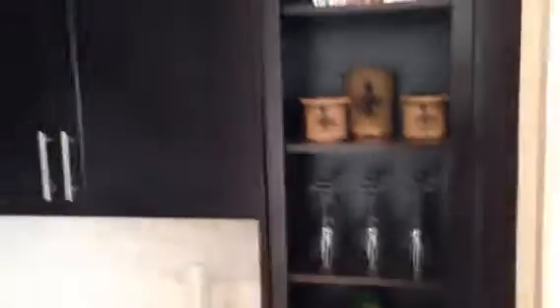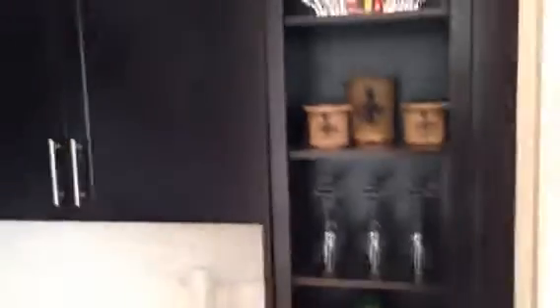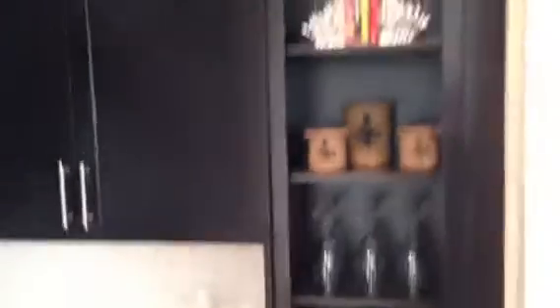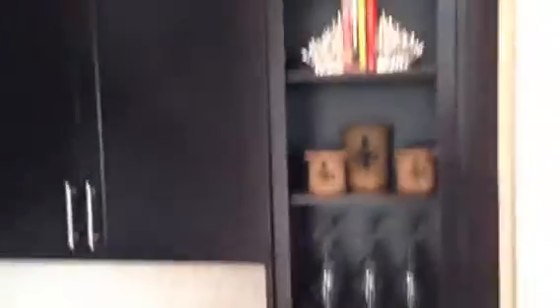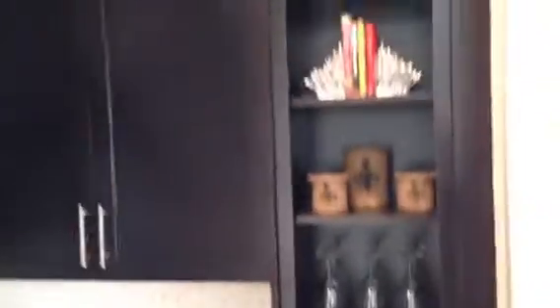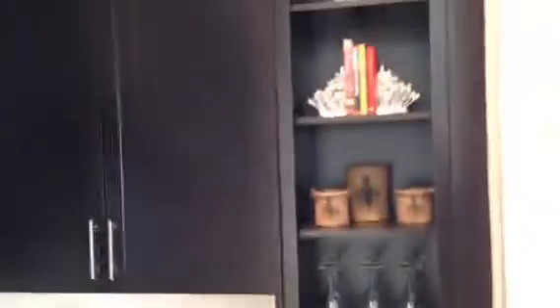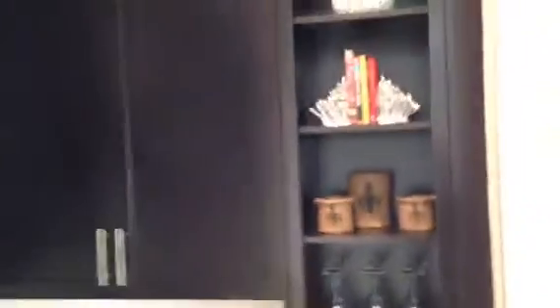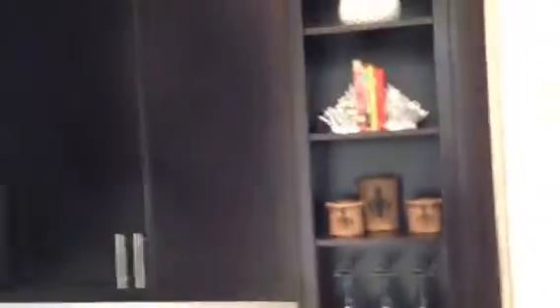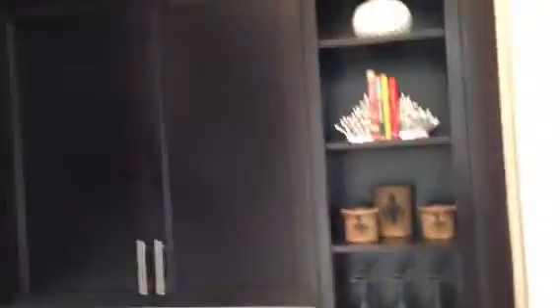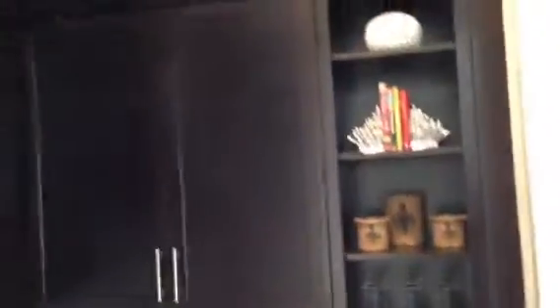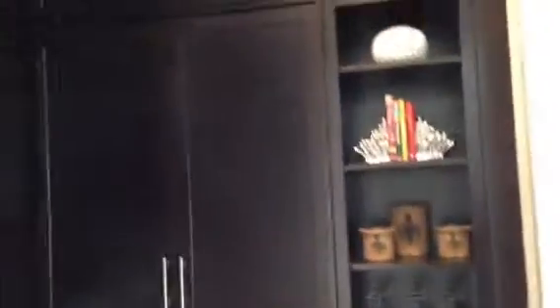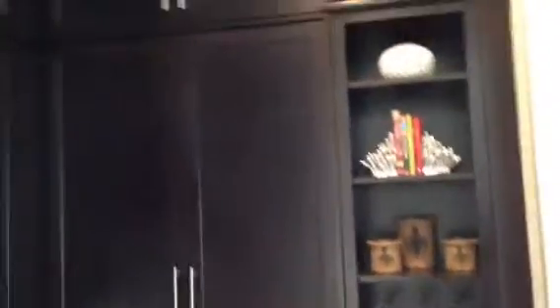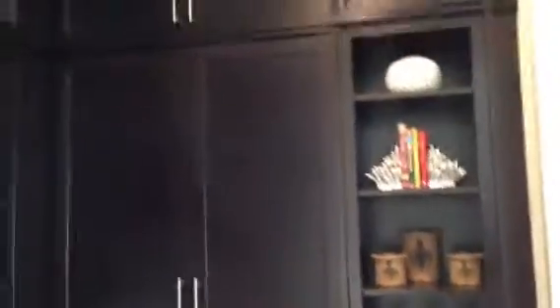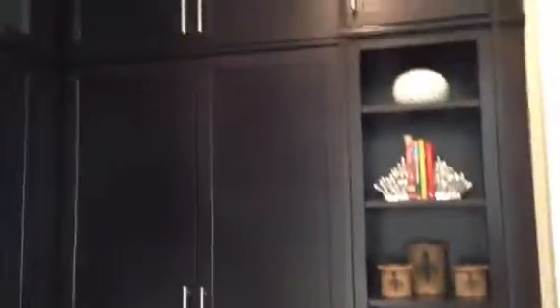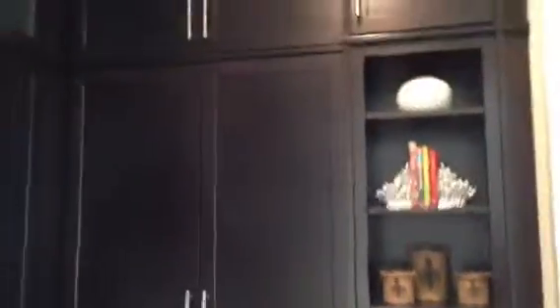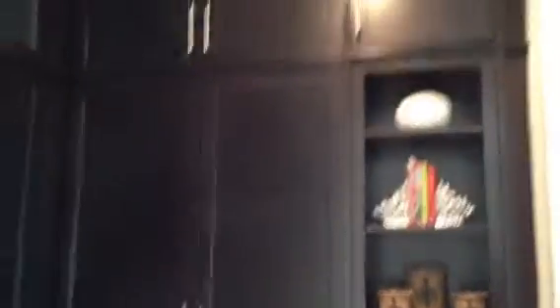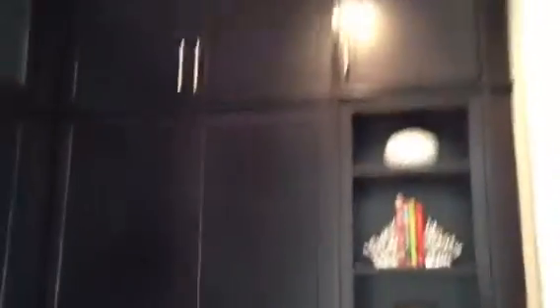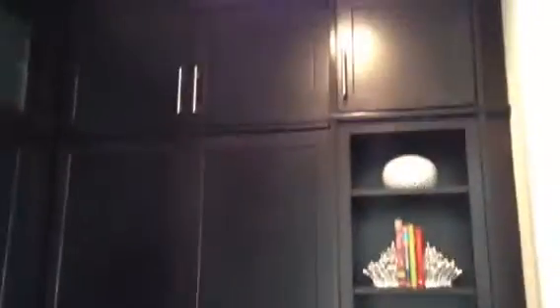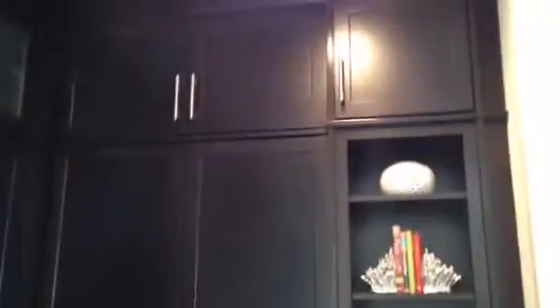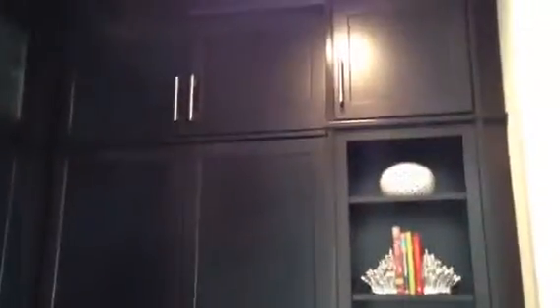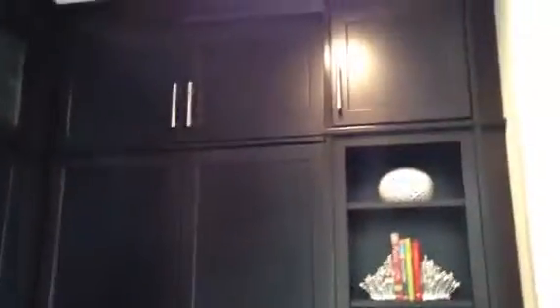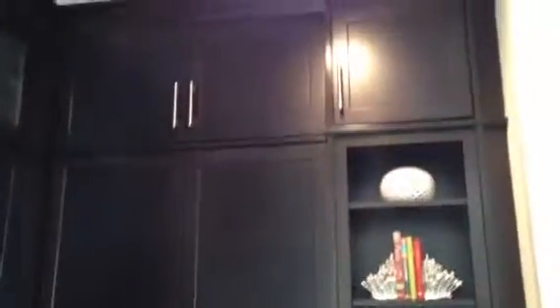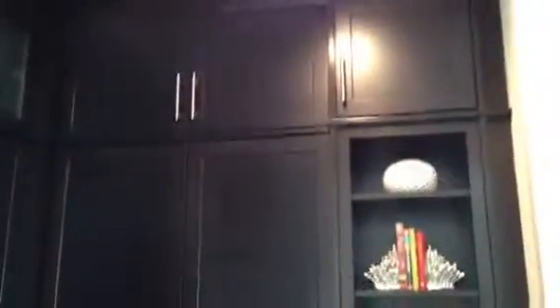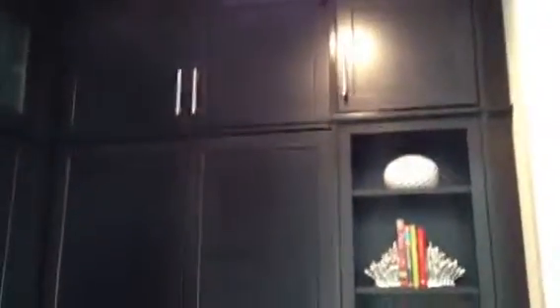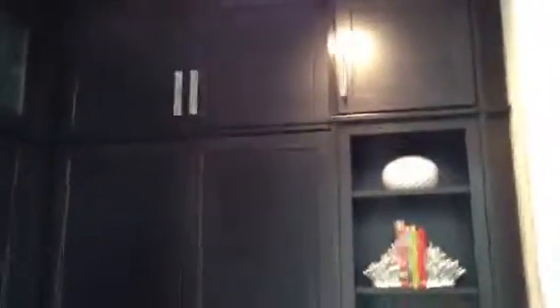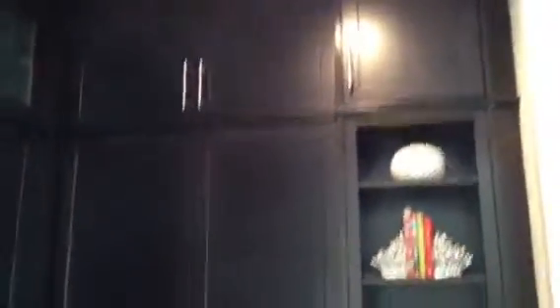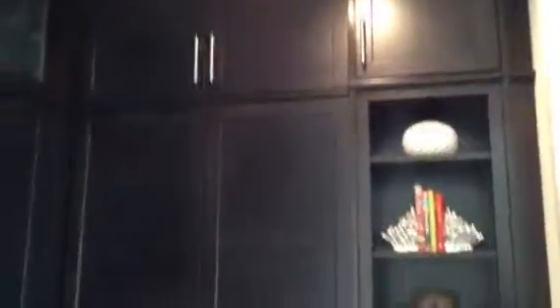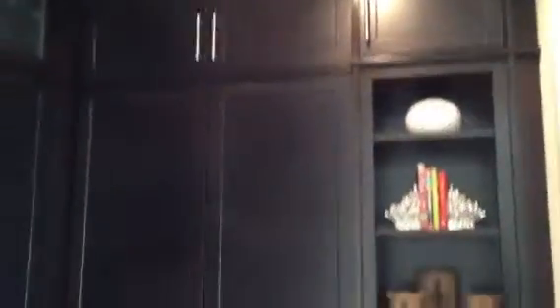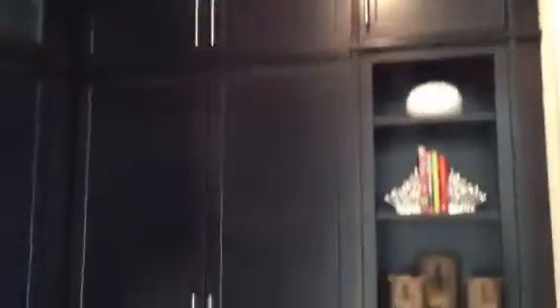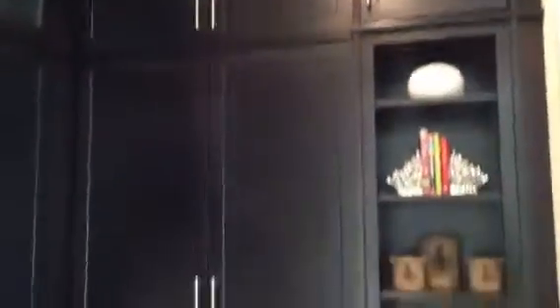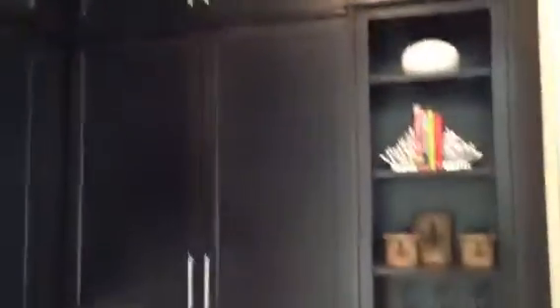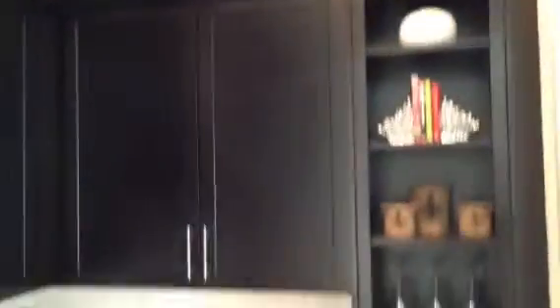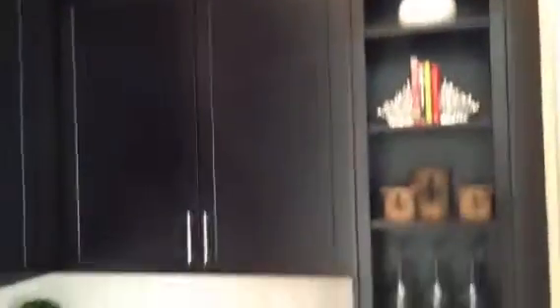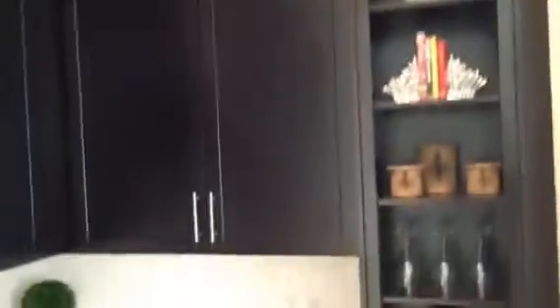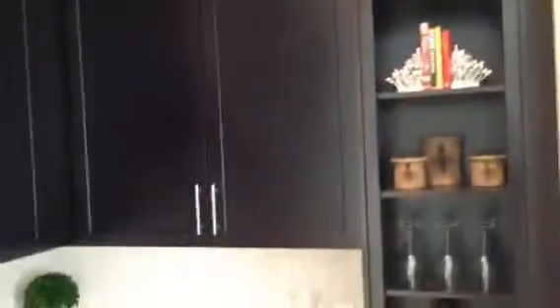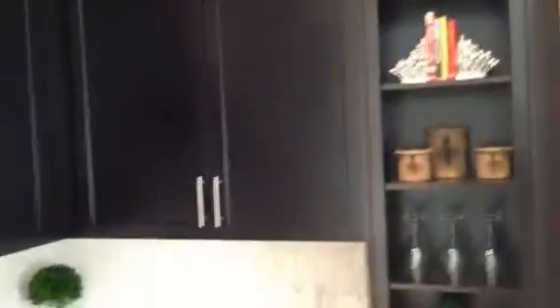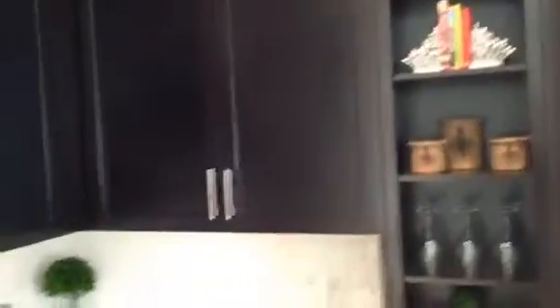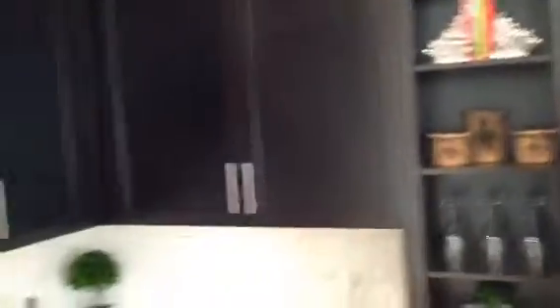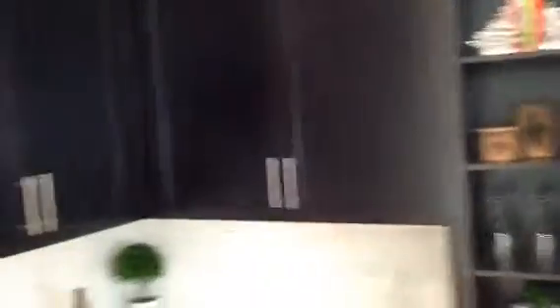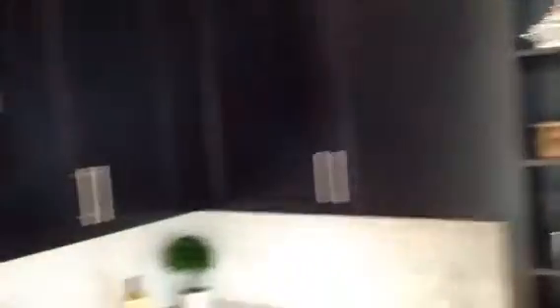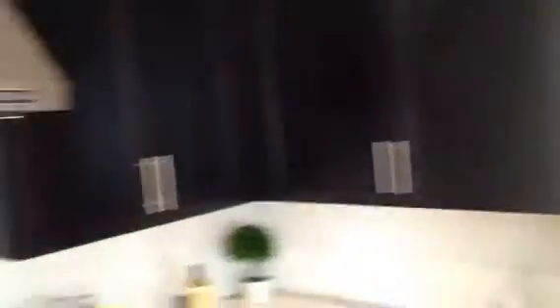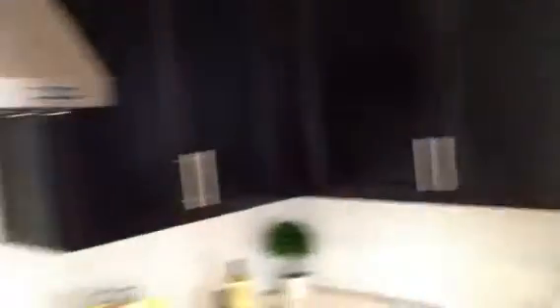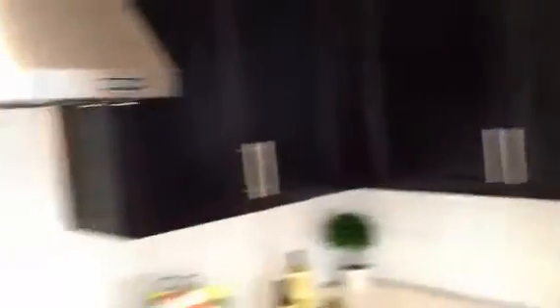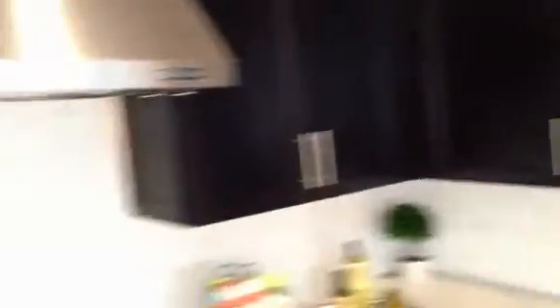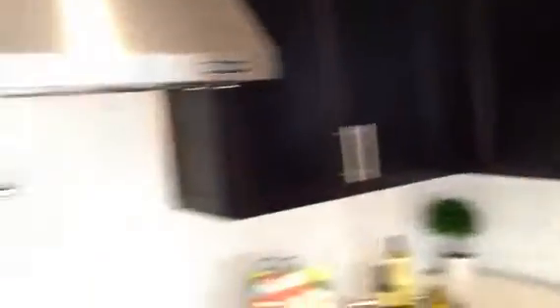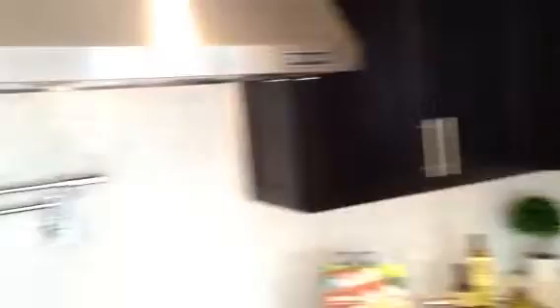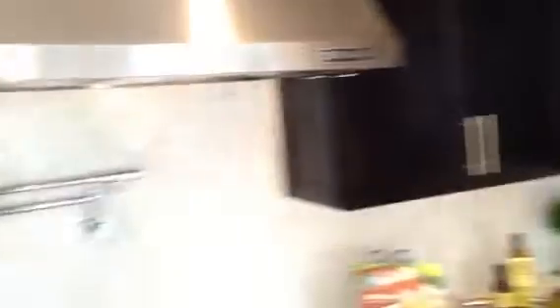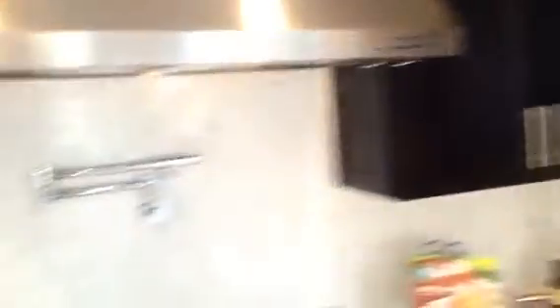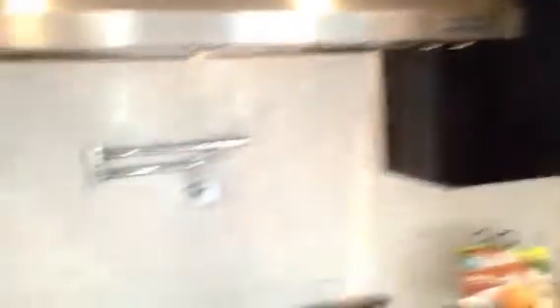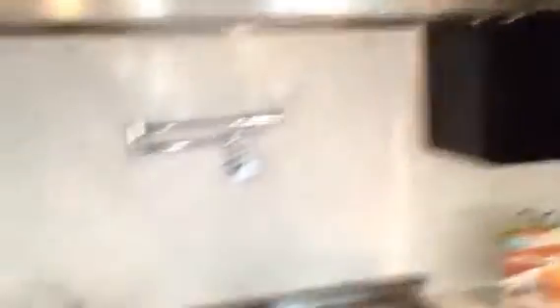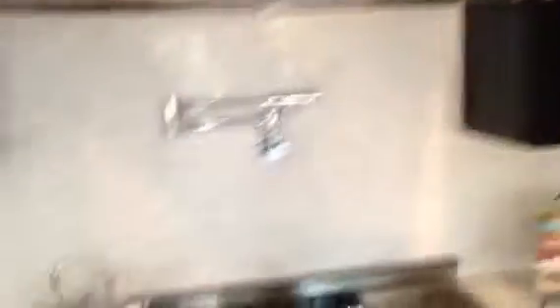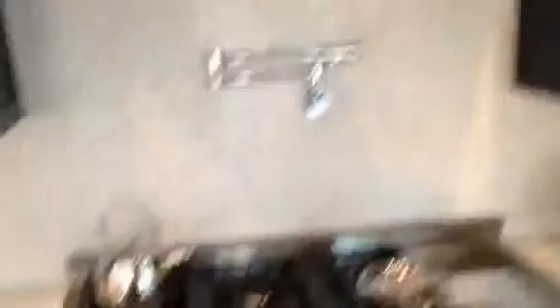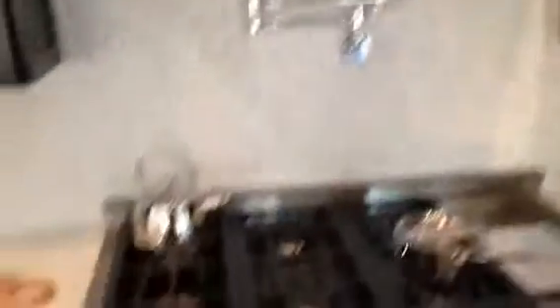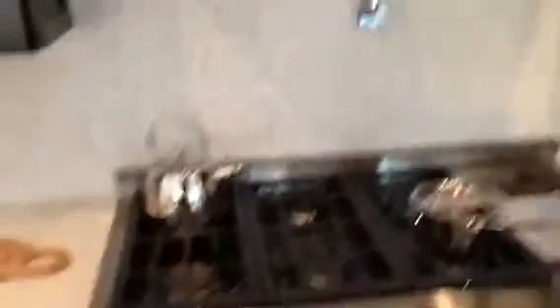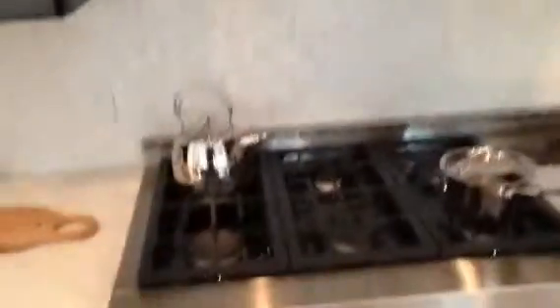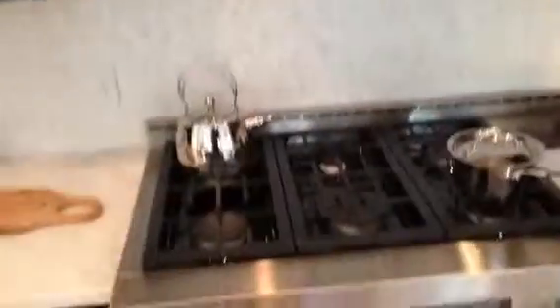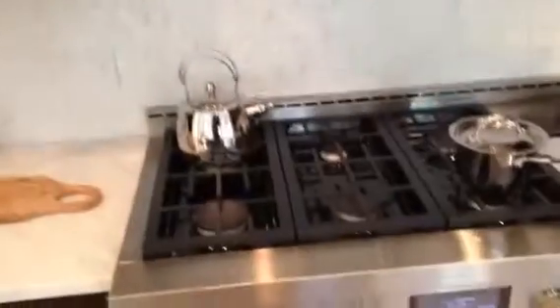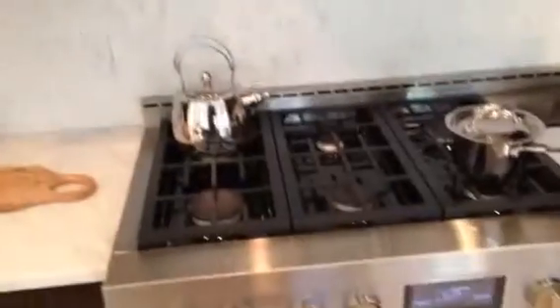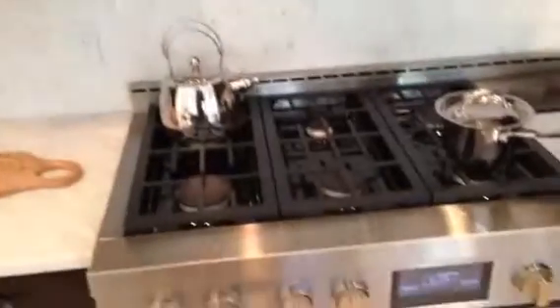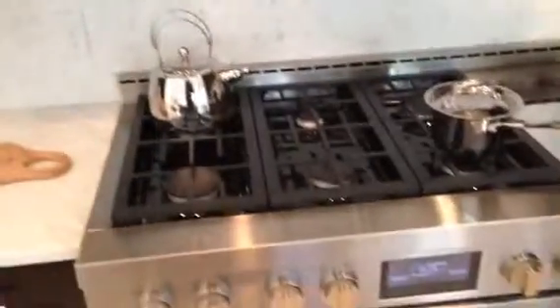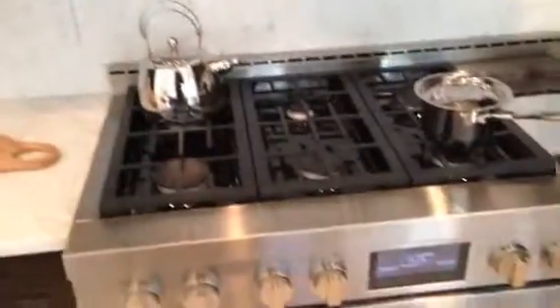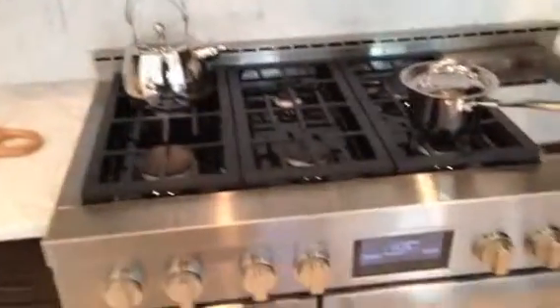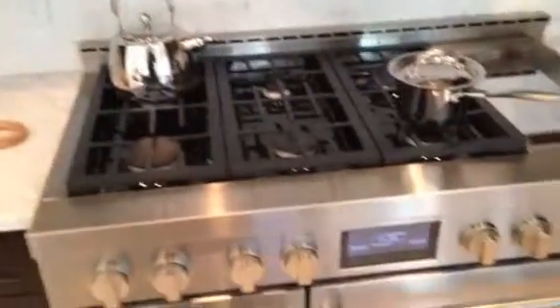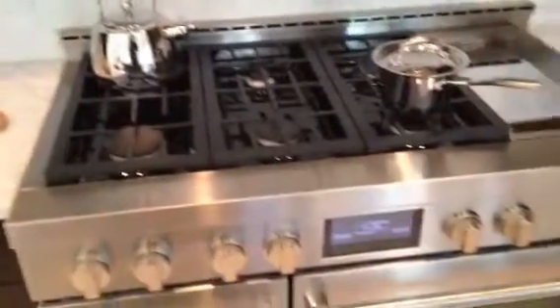Very nice cabinets, high ceilings. Jenn-Air gear here.